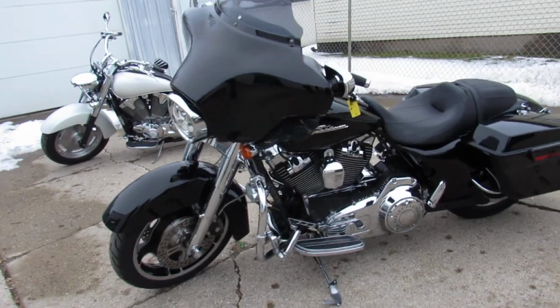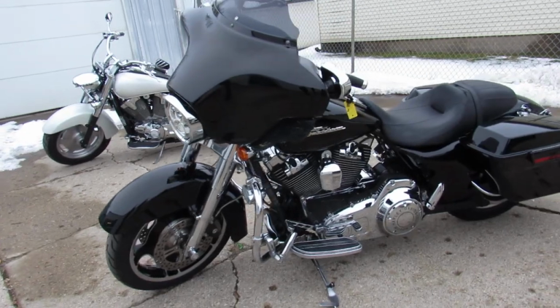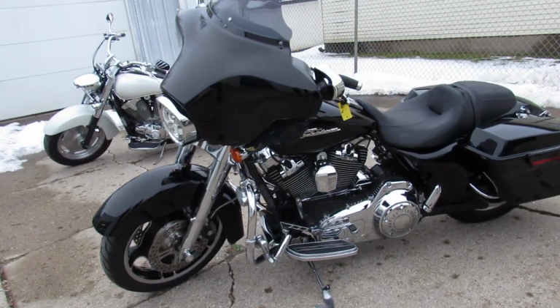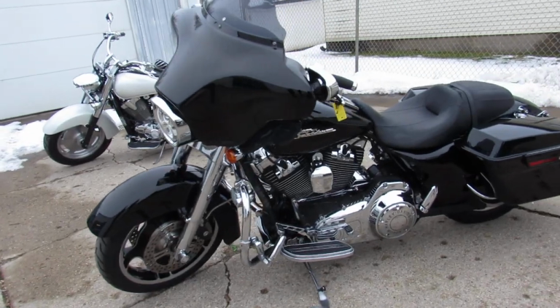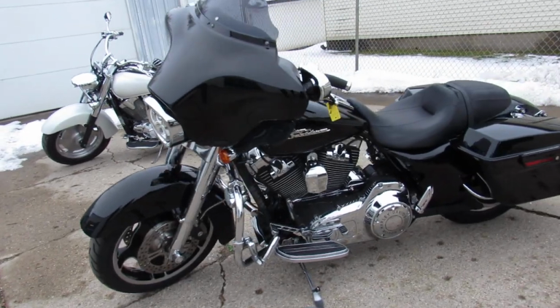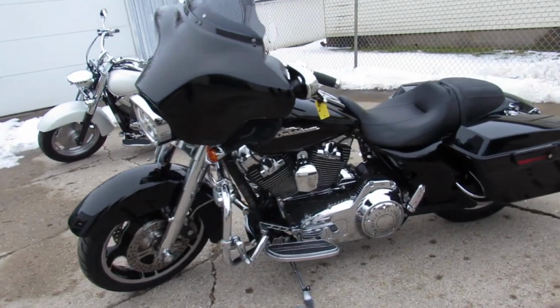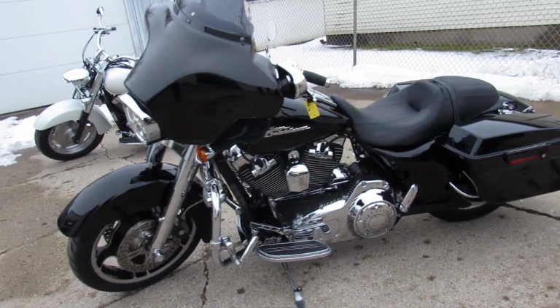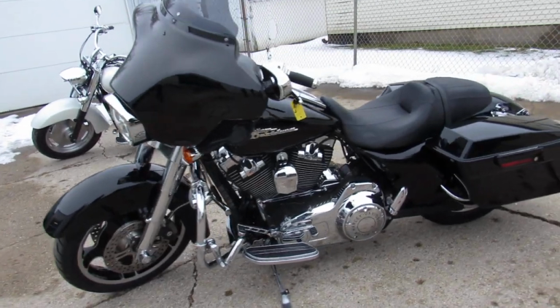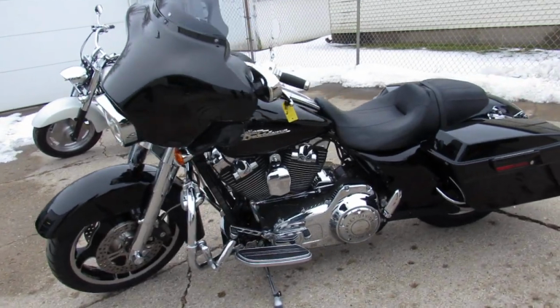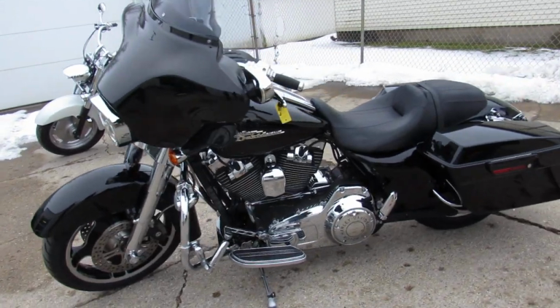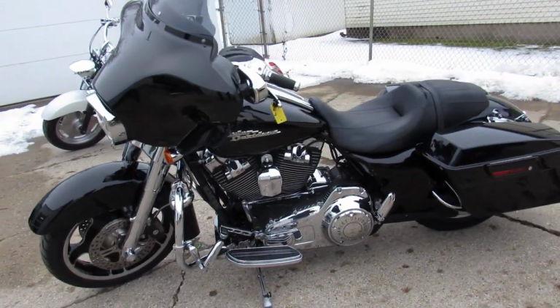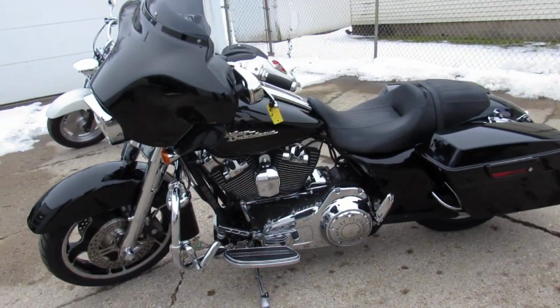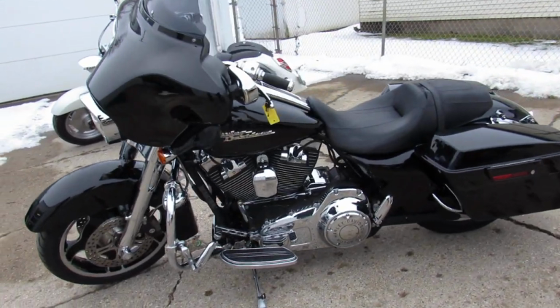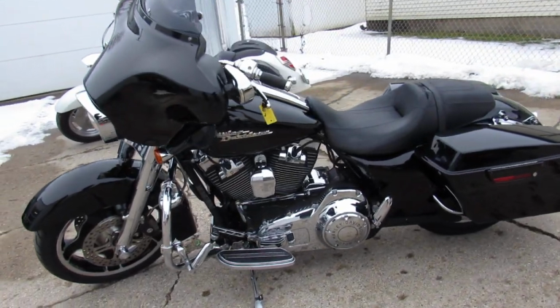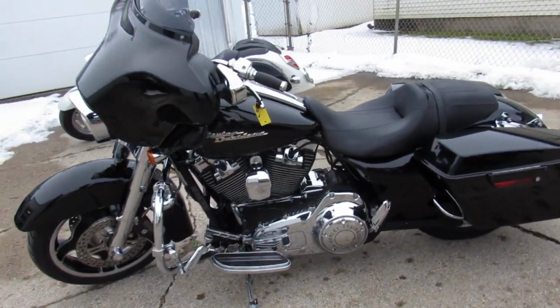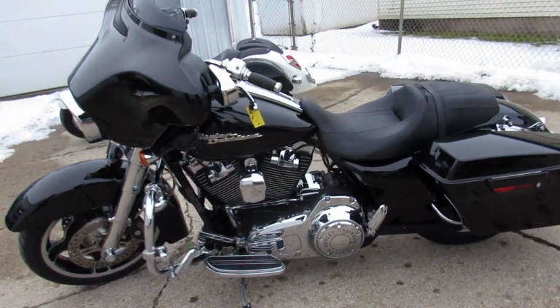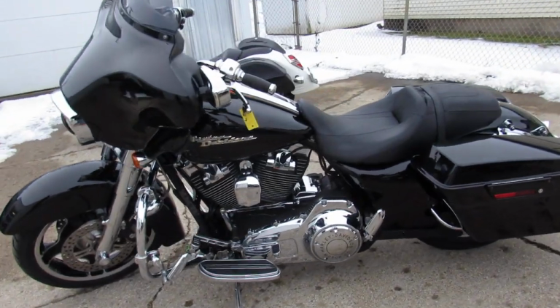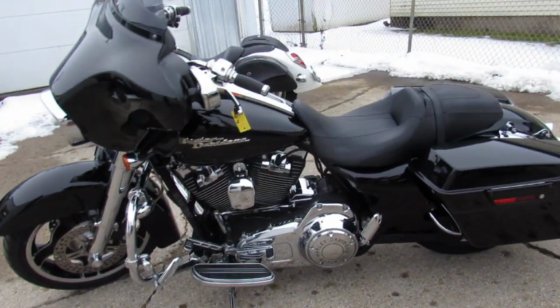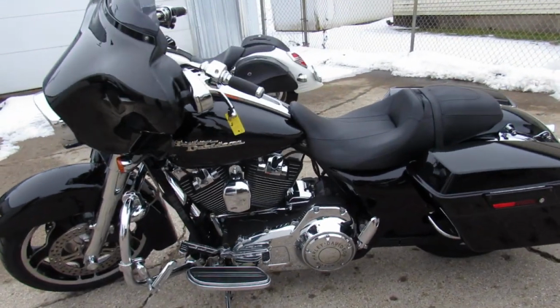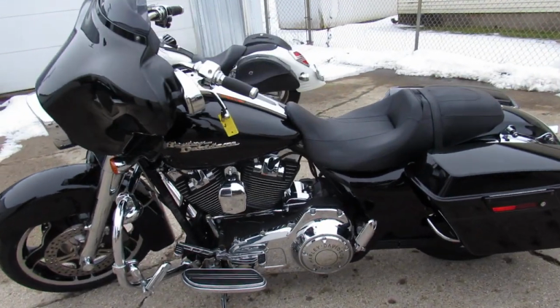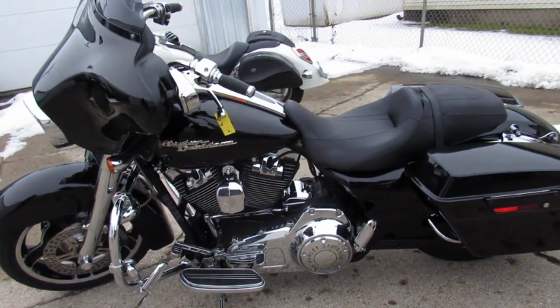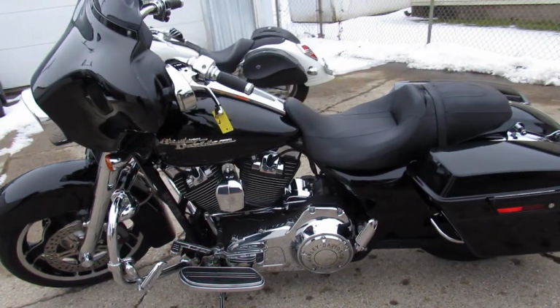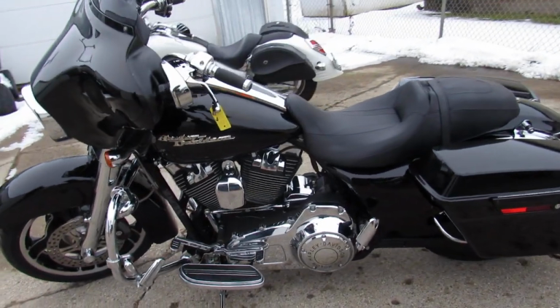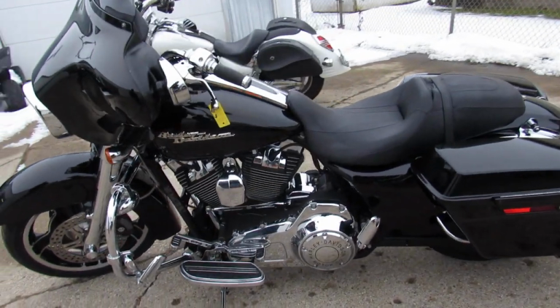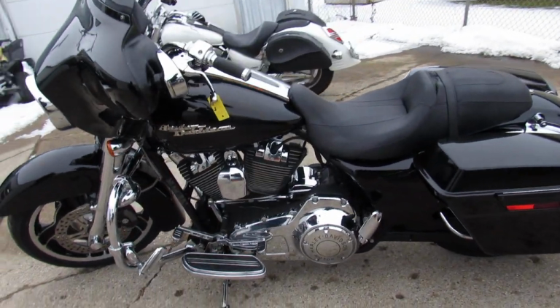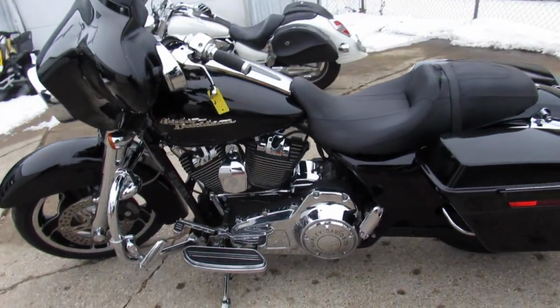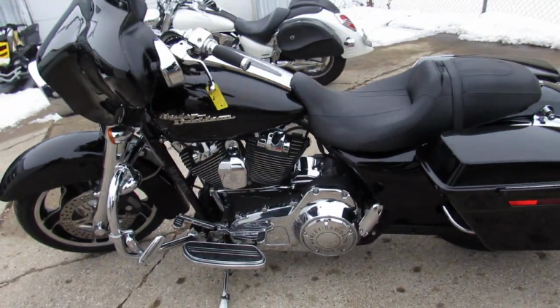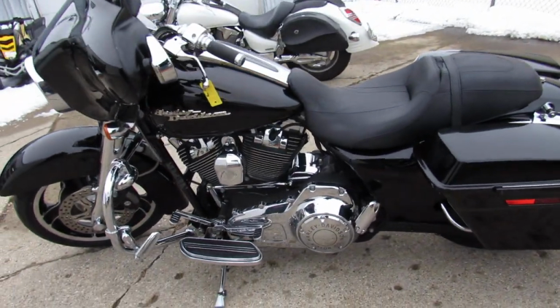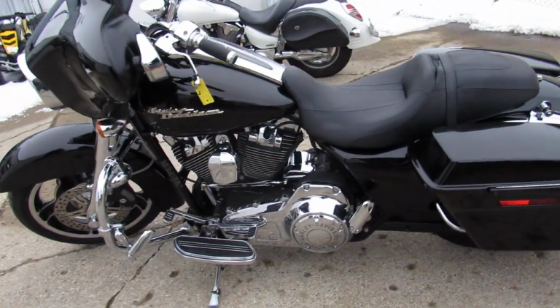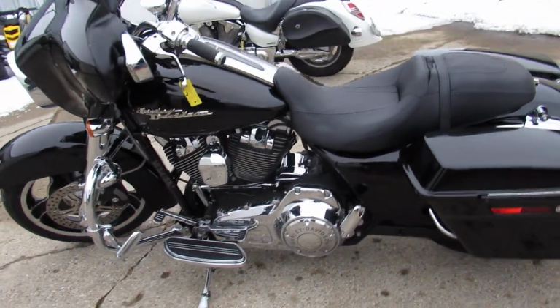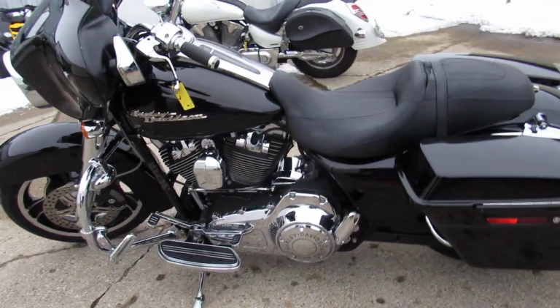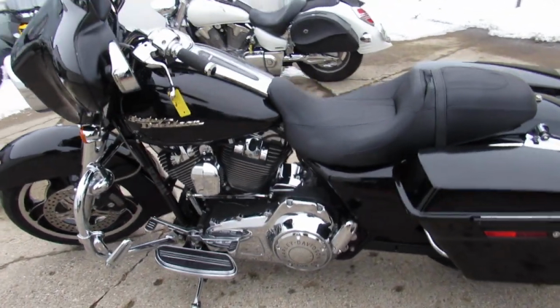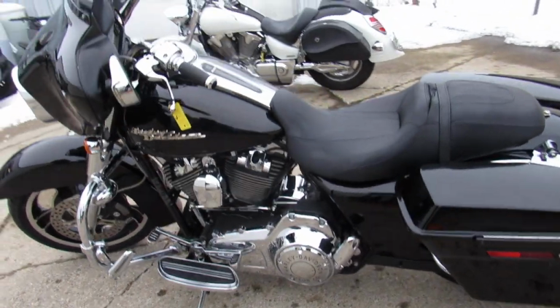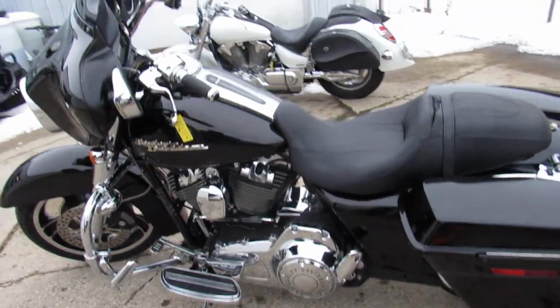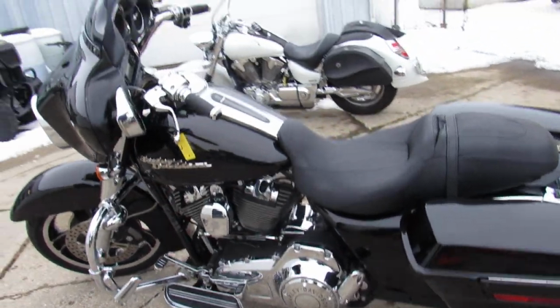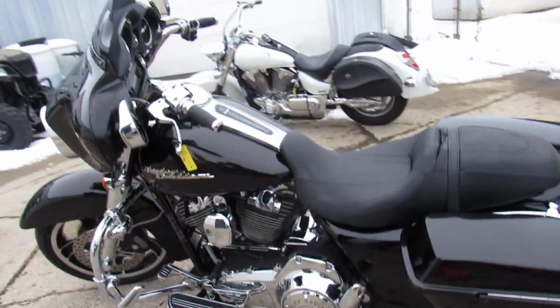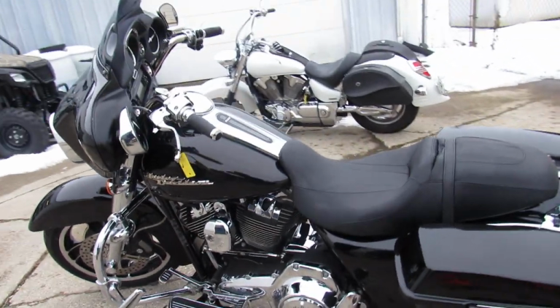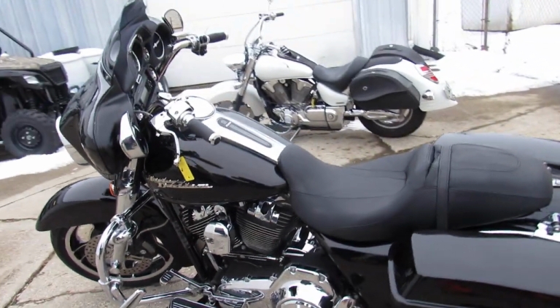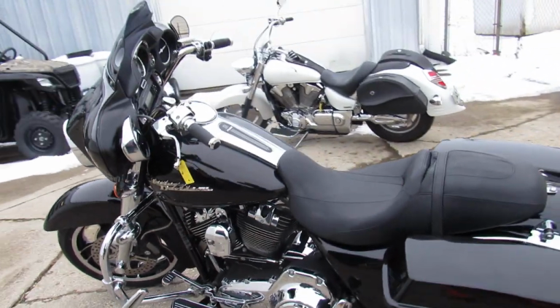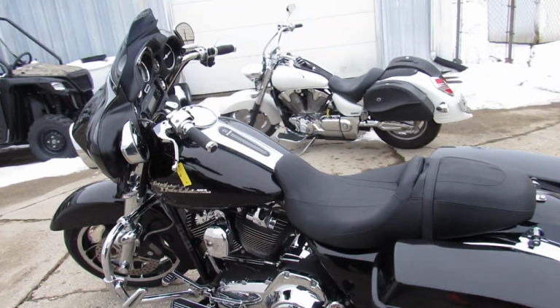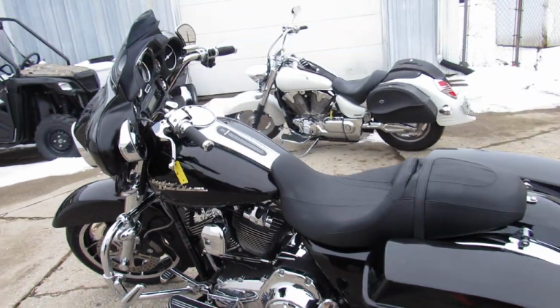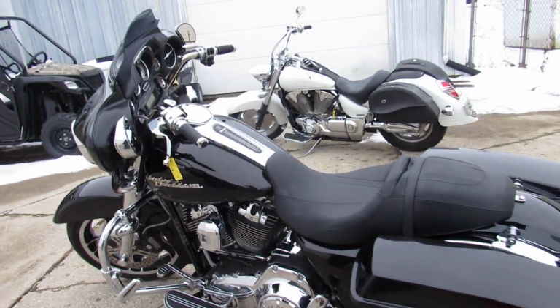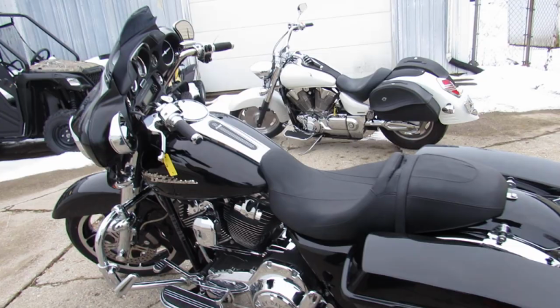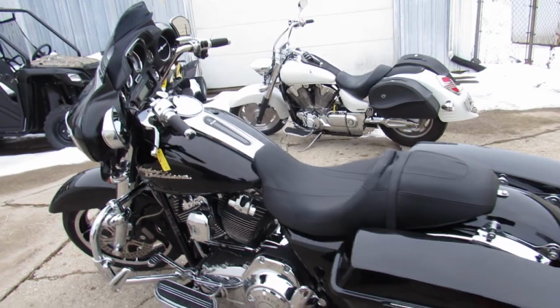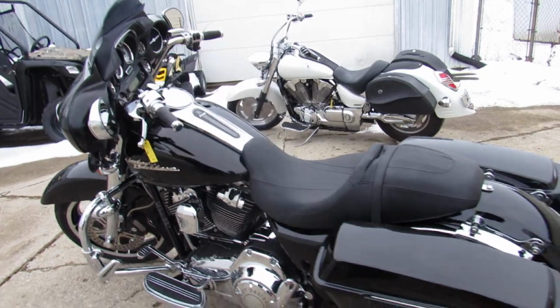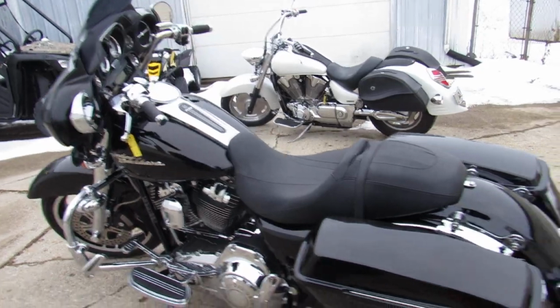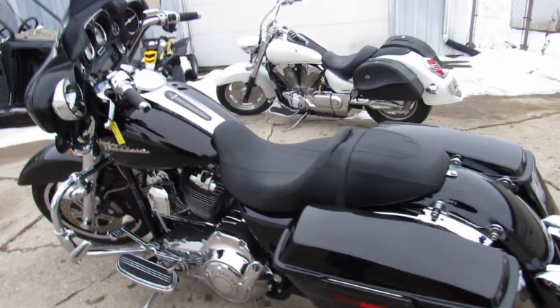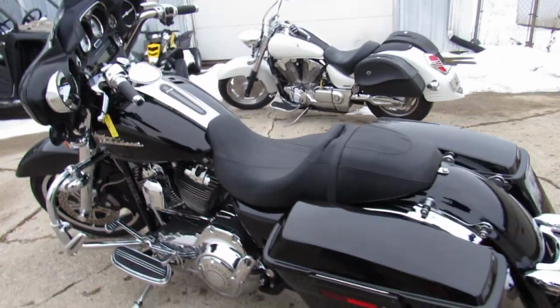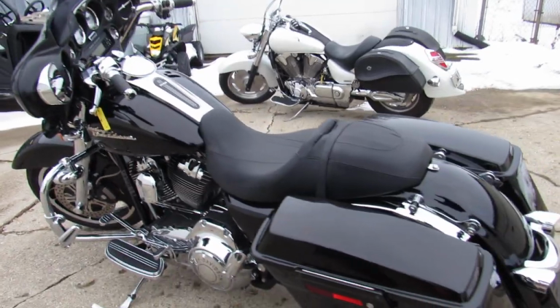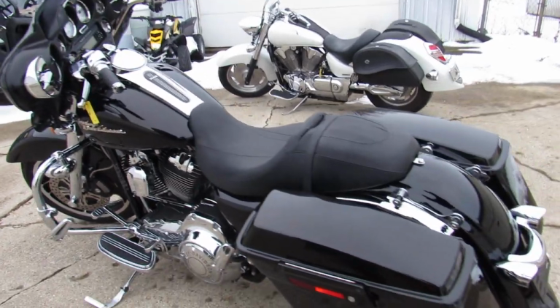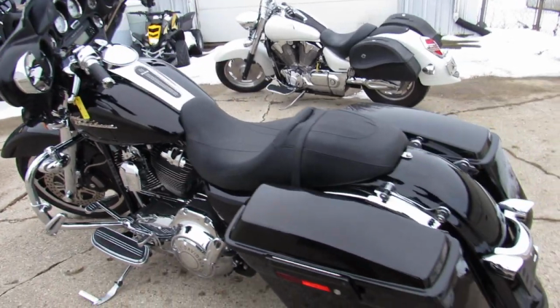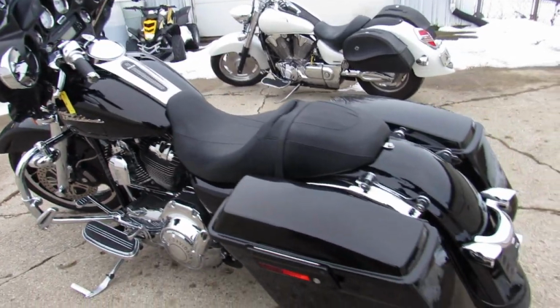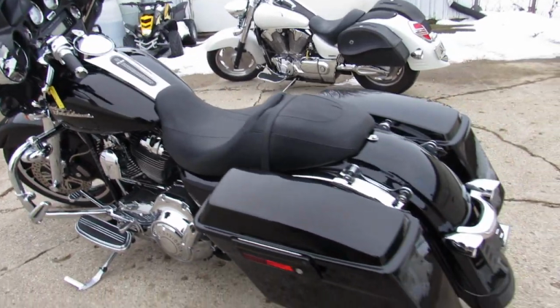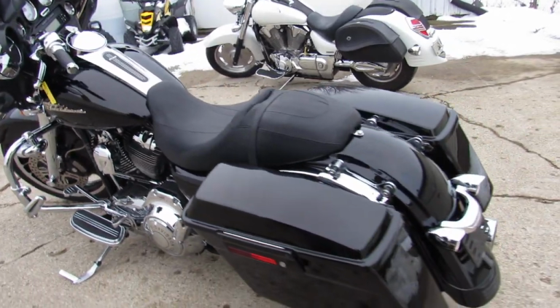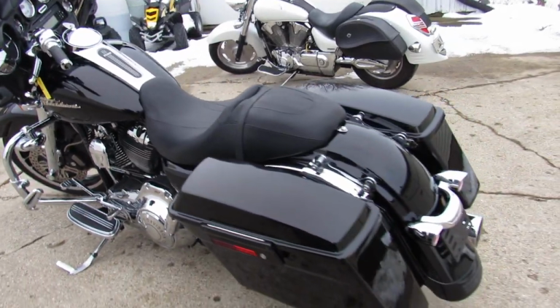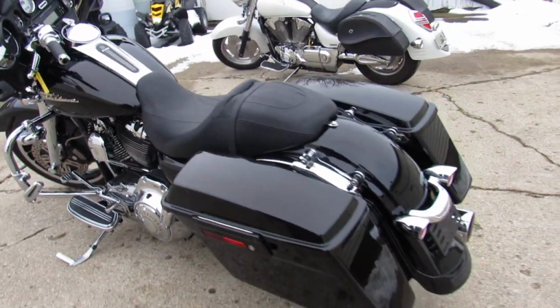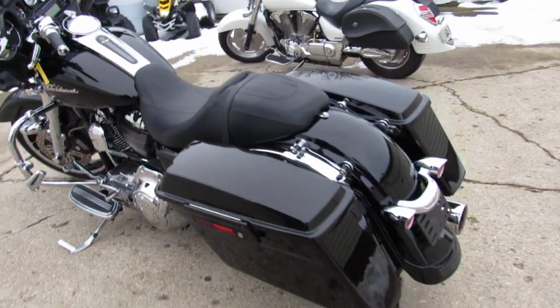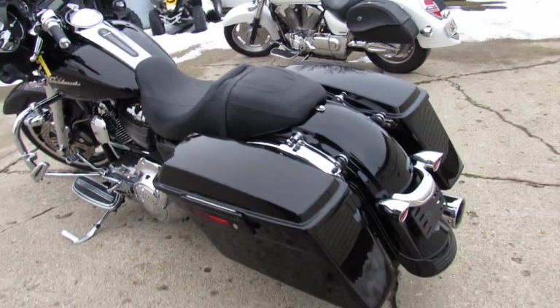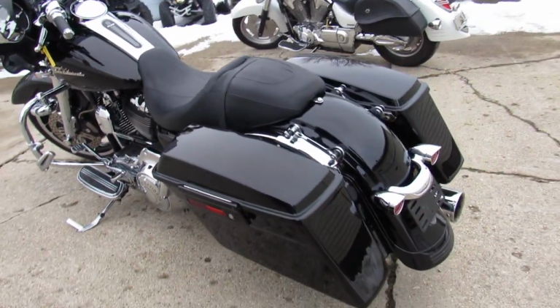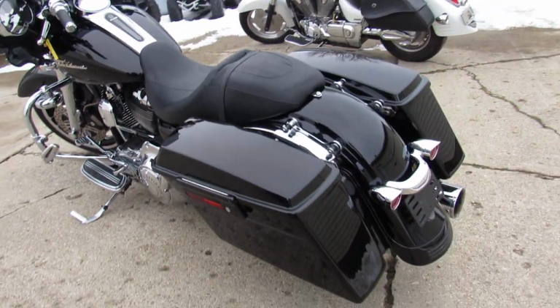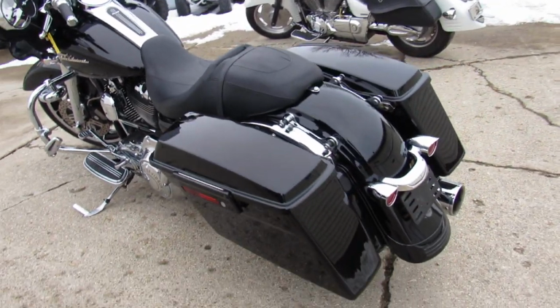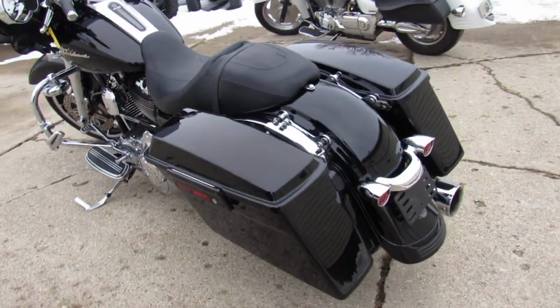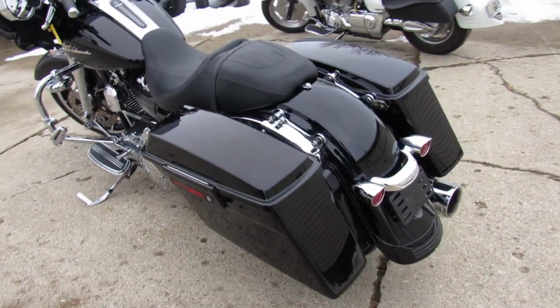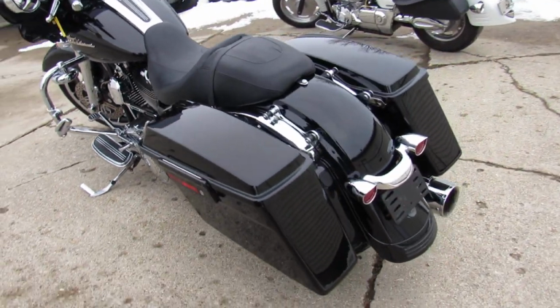It's got some Vance & Hines exhaust that make this Street Glide really come to life, guys. Just serviced at the dealership and ready for the road.